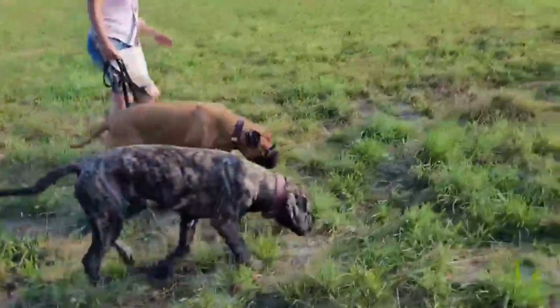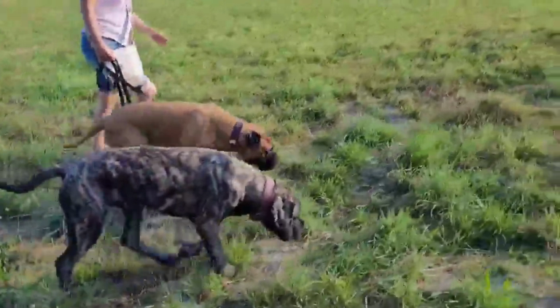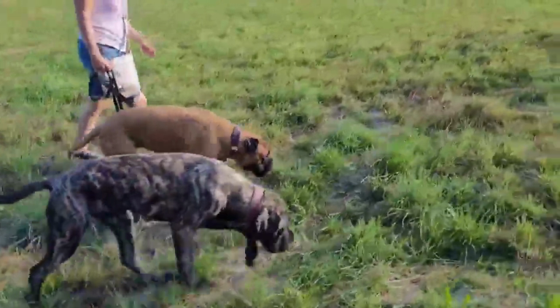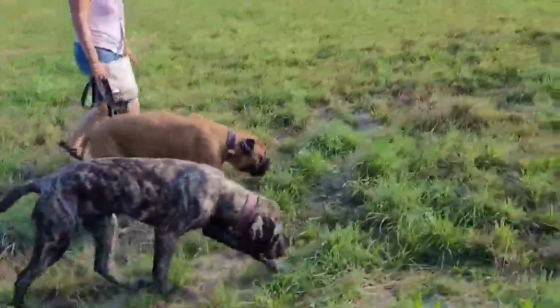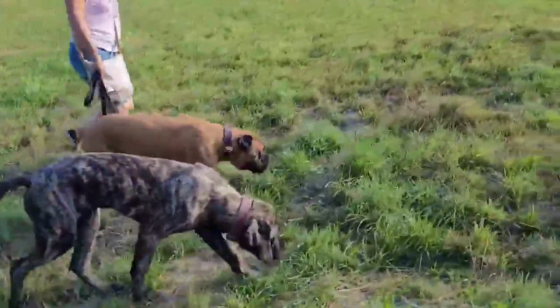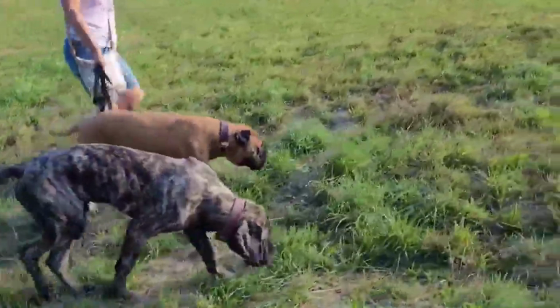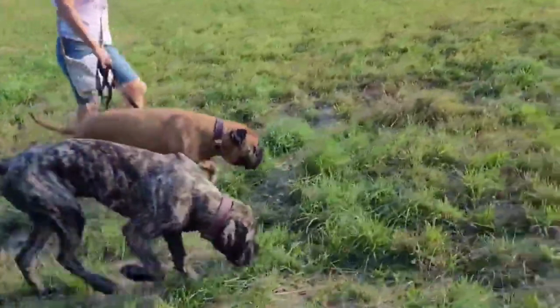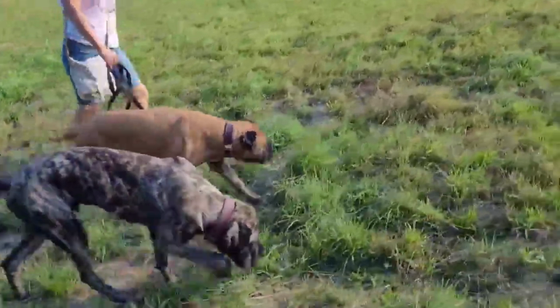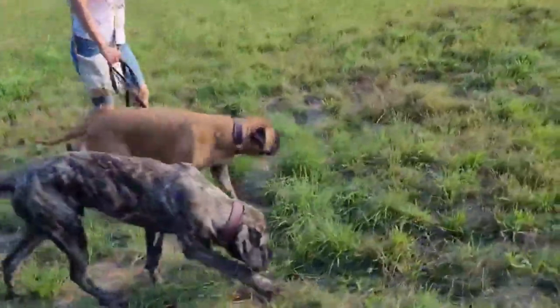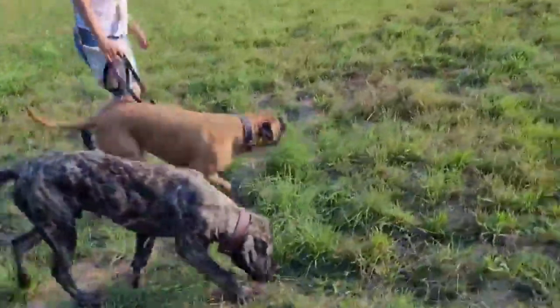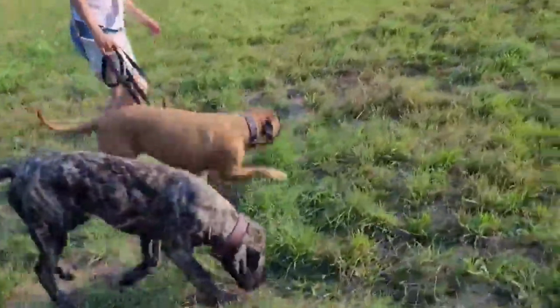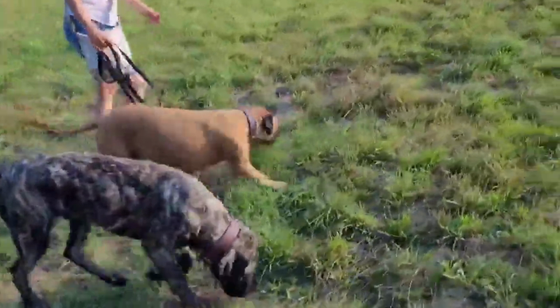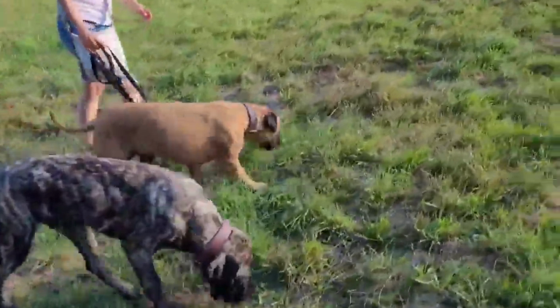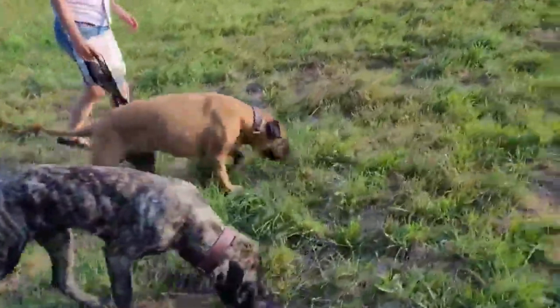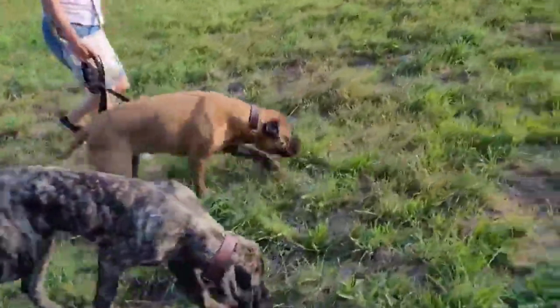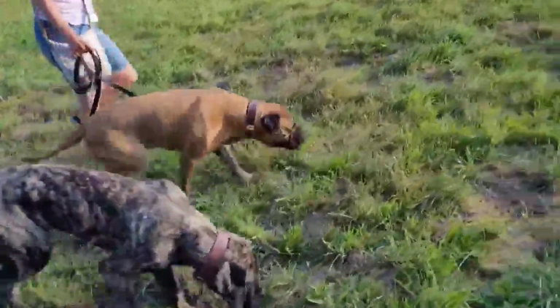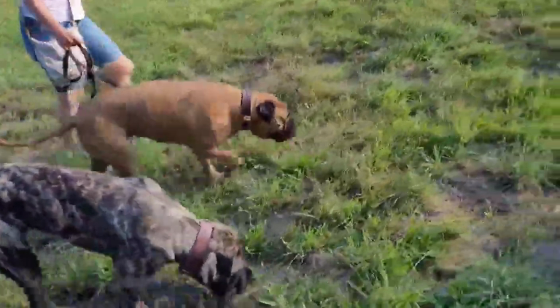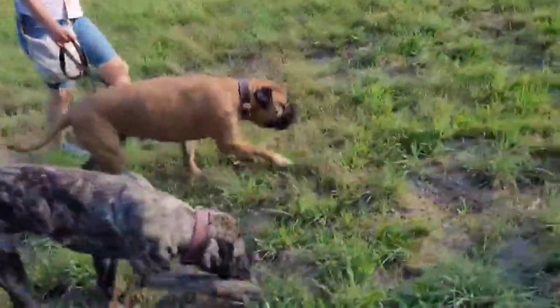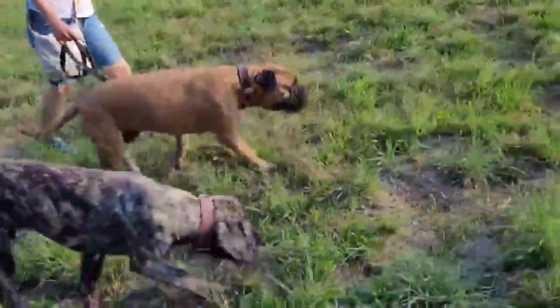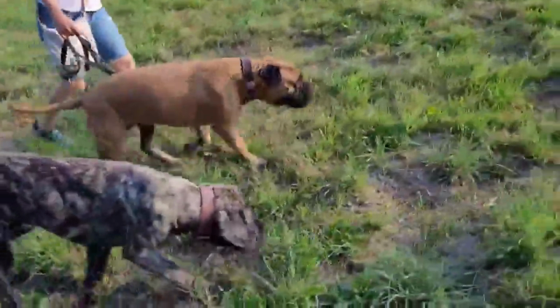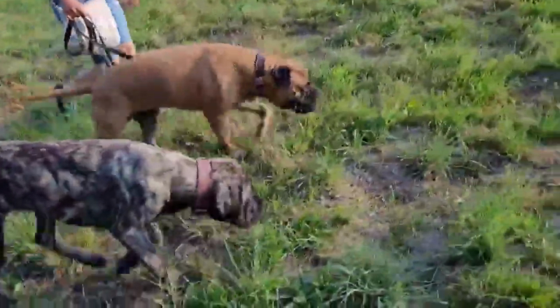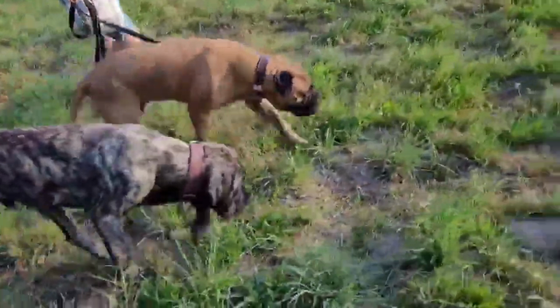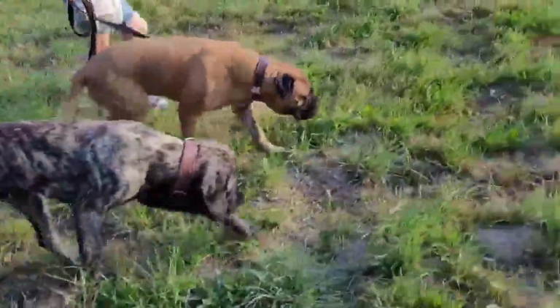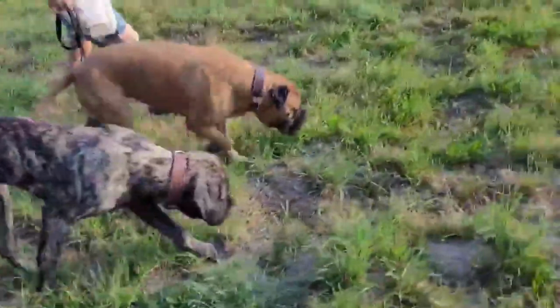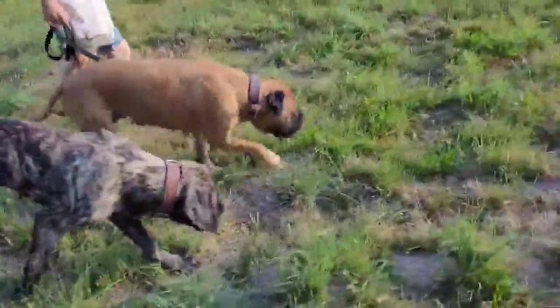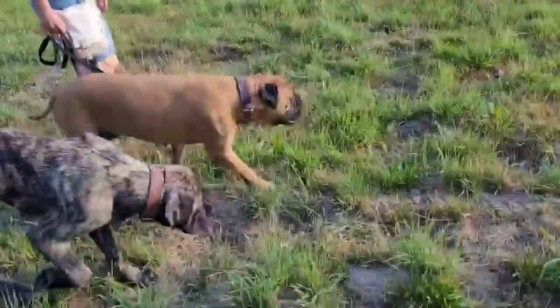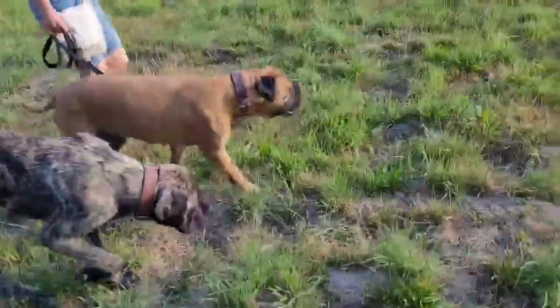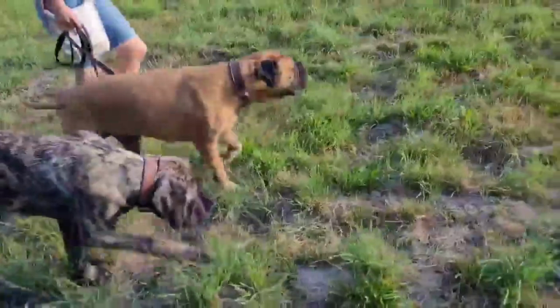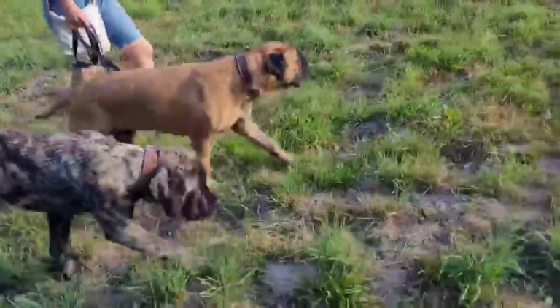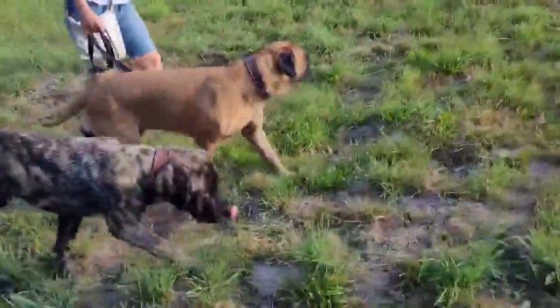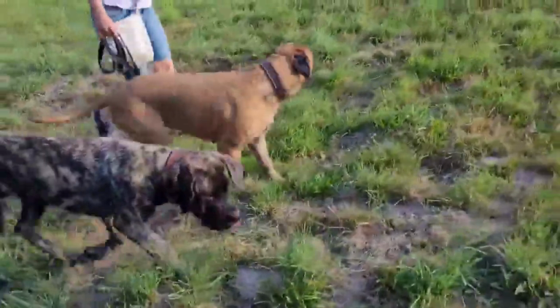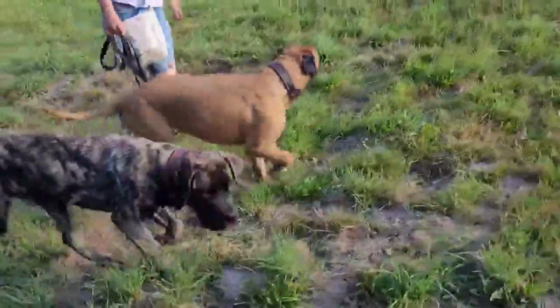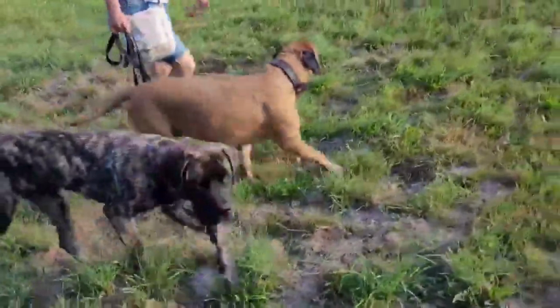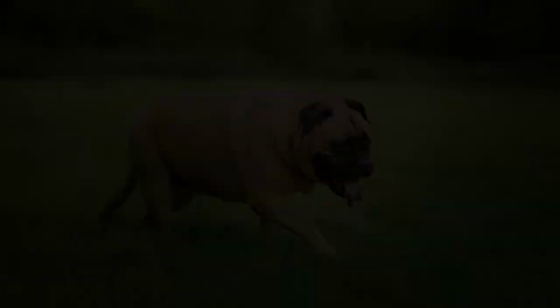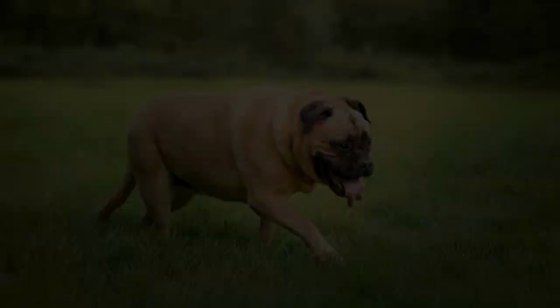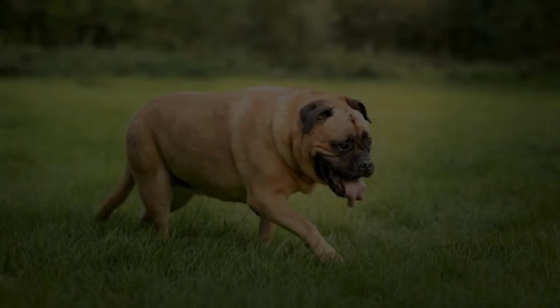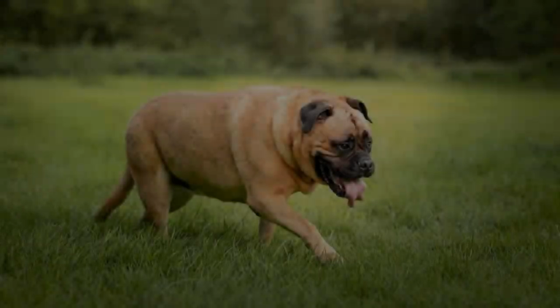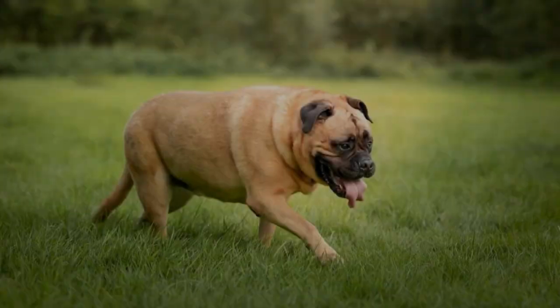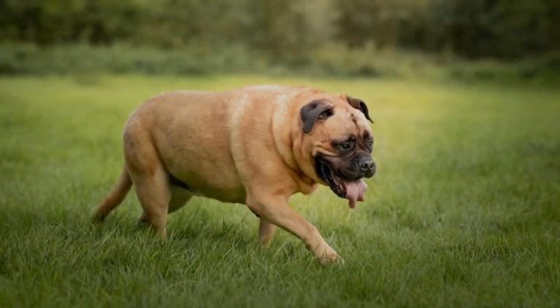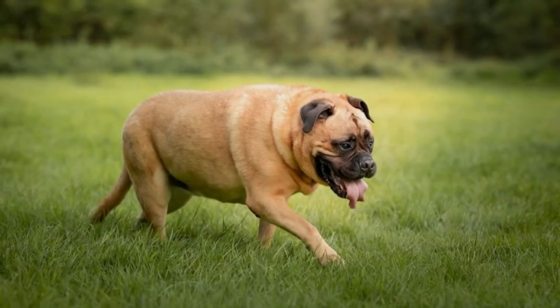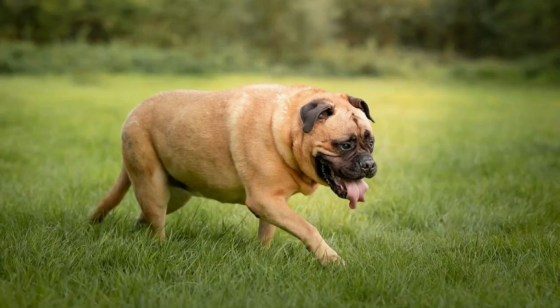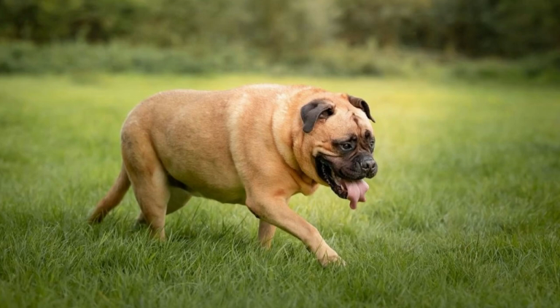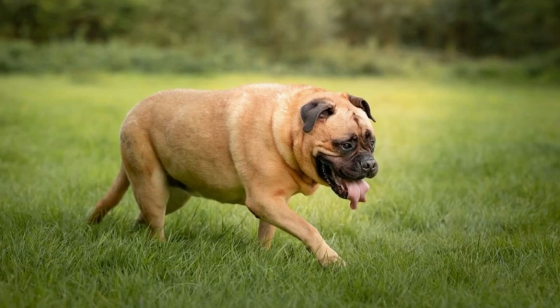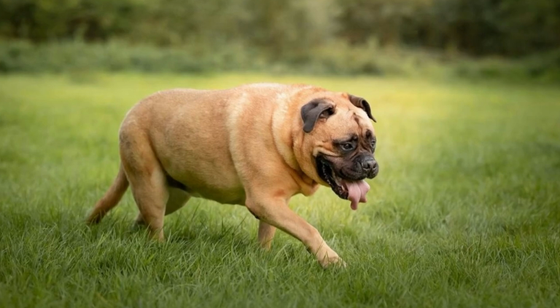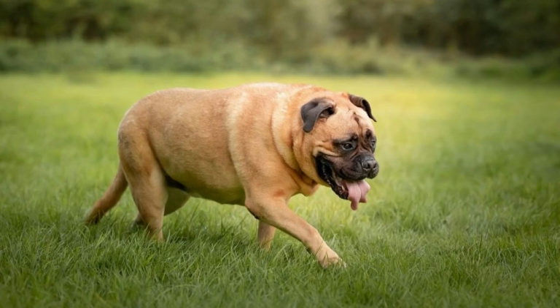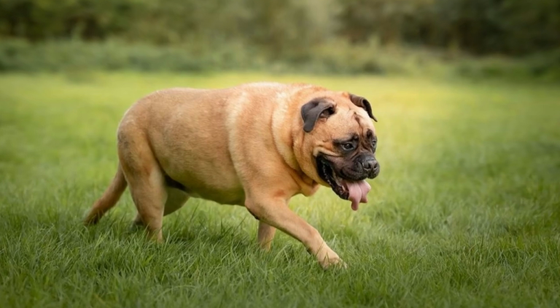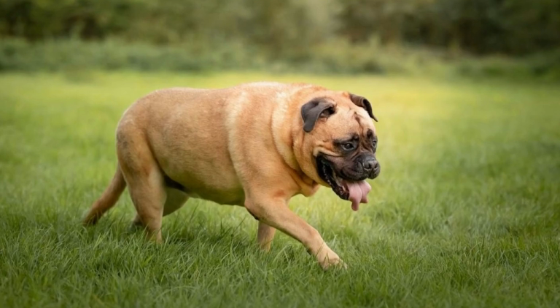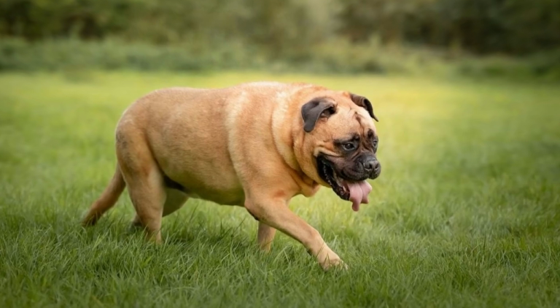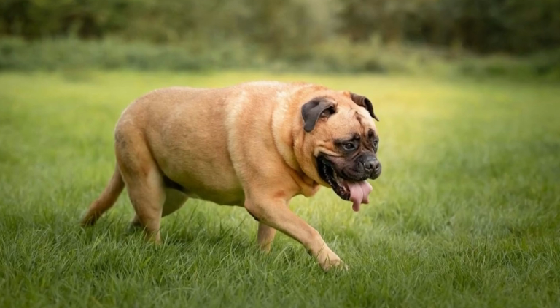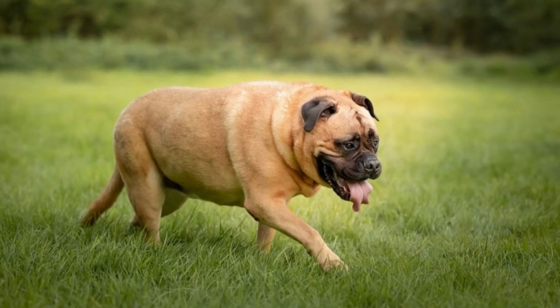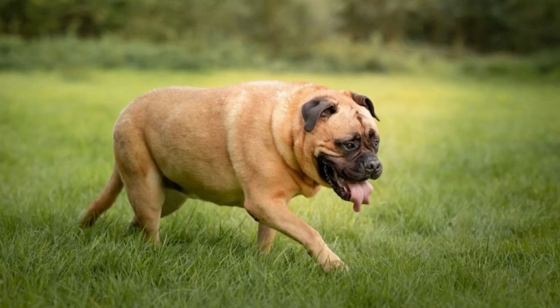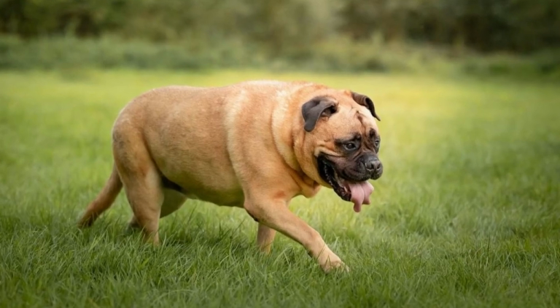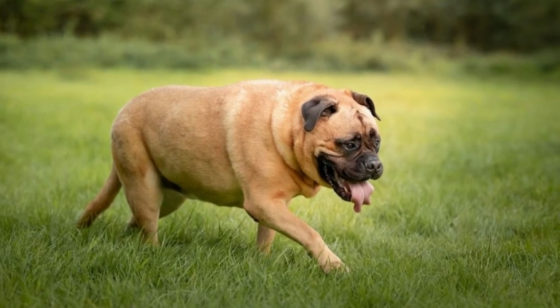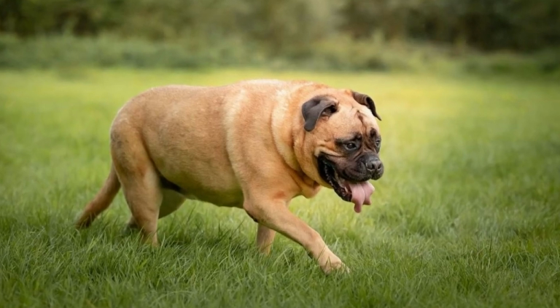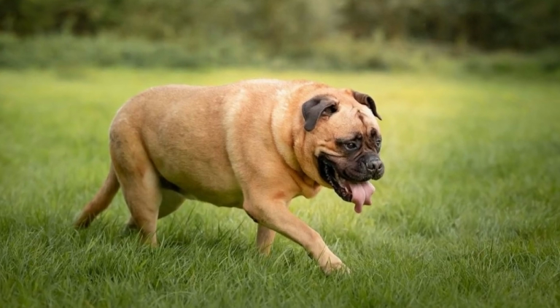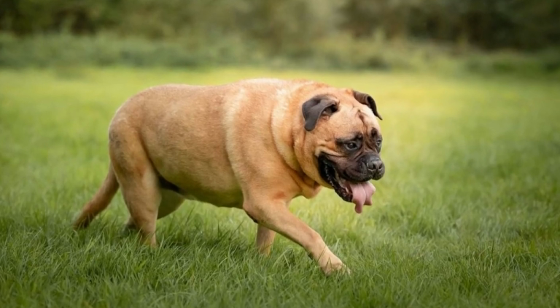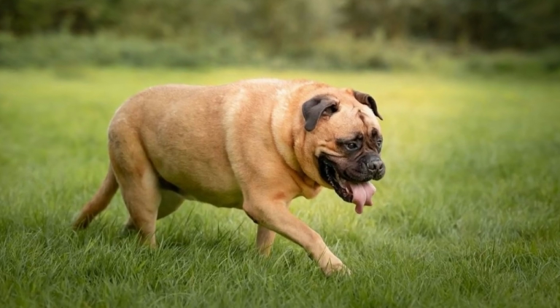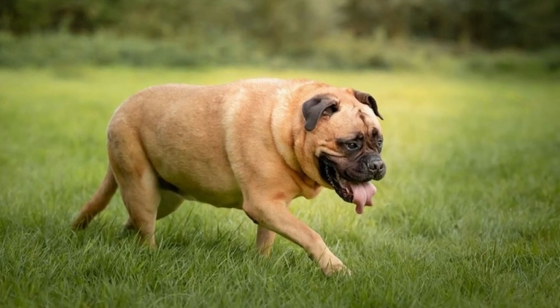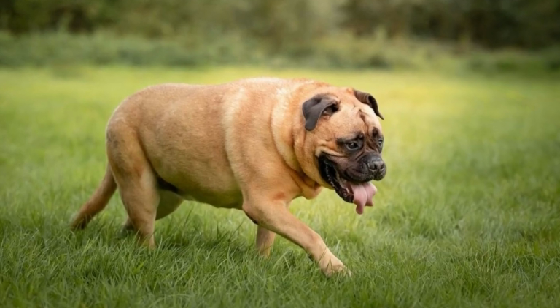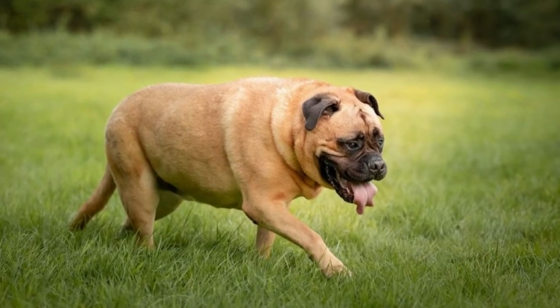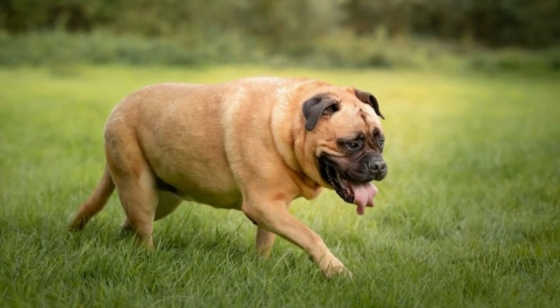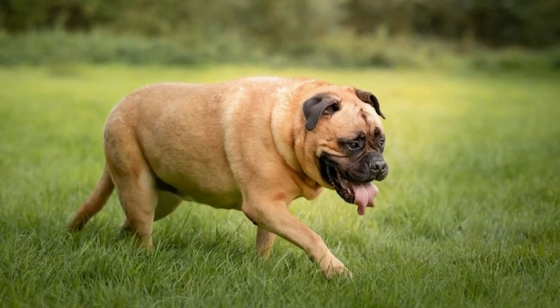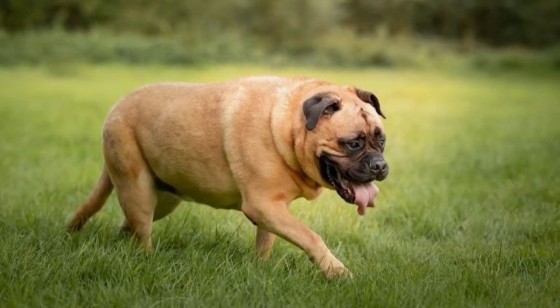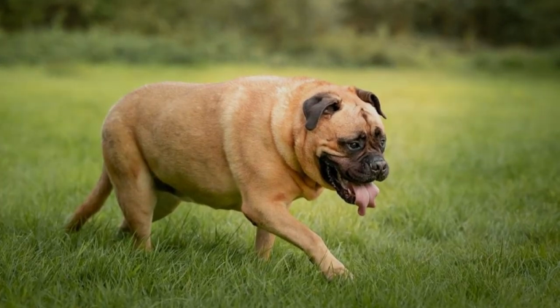The Brindle color was preferred as it provided natural camouflage. This breed was imported to guard the De Beers diamond mines in South Africa.